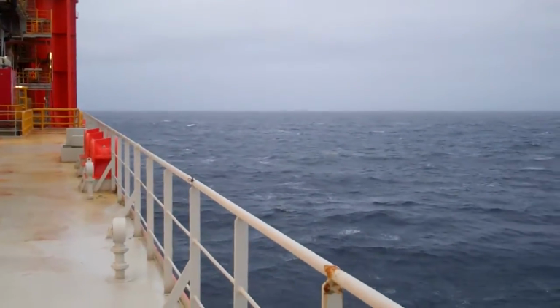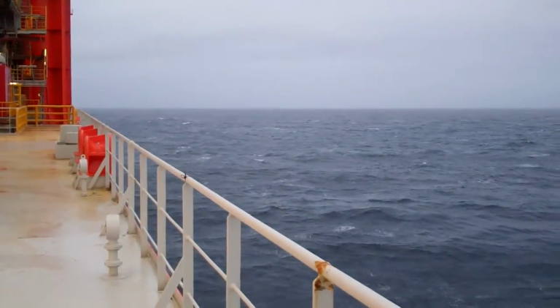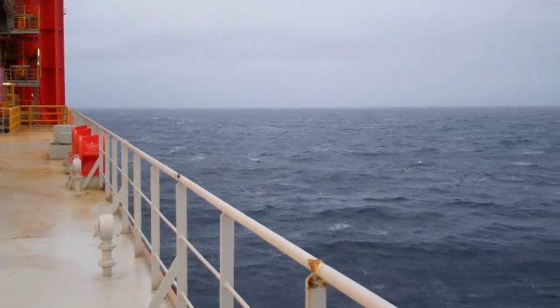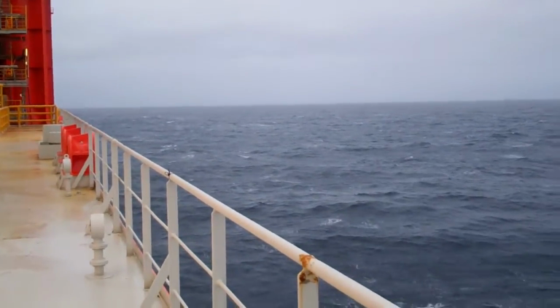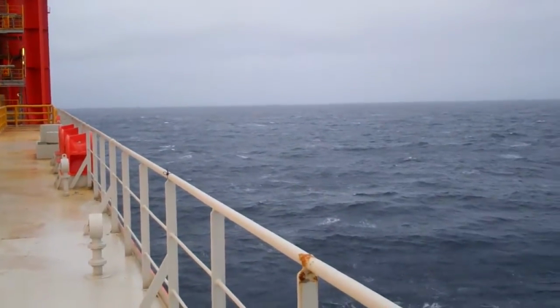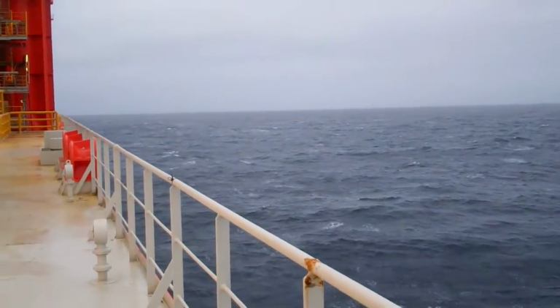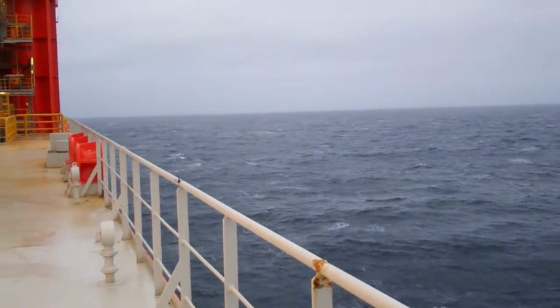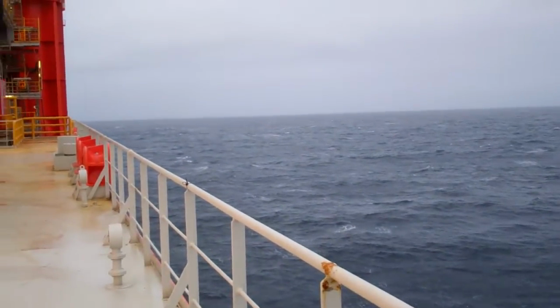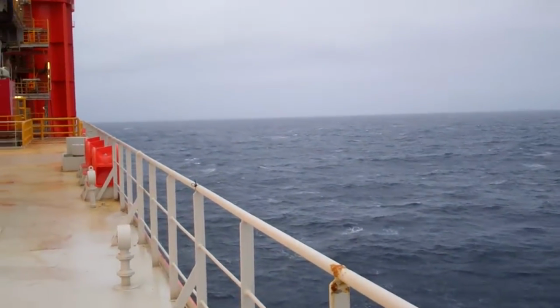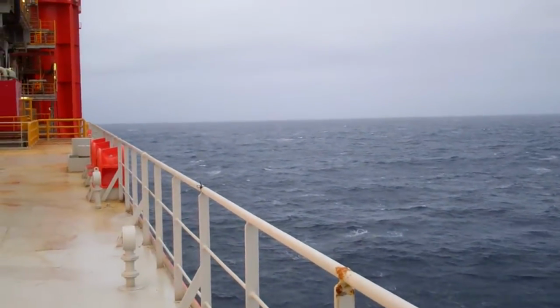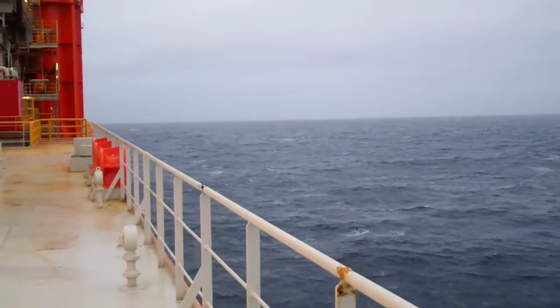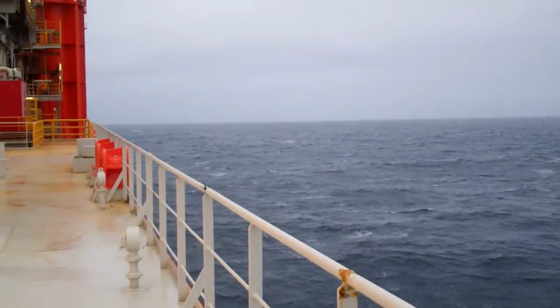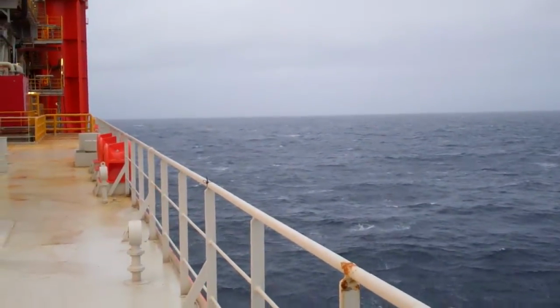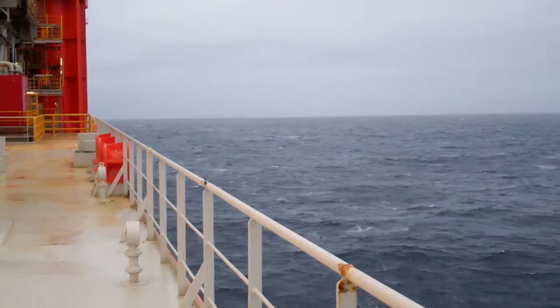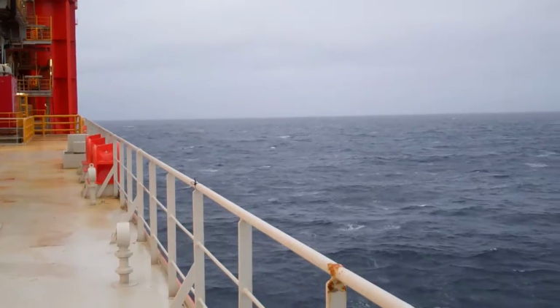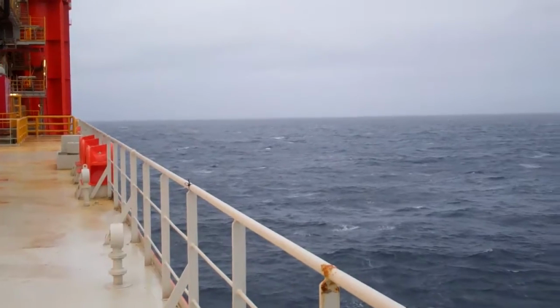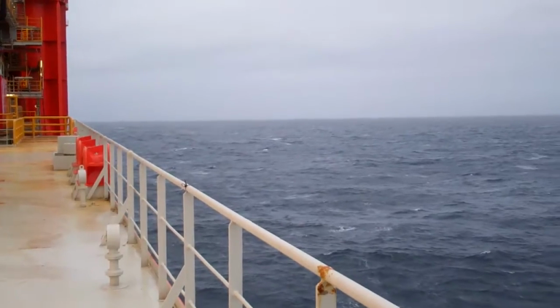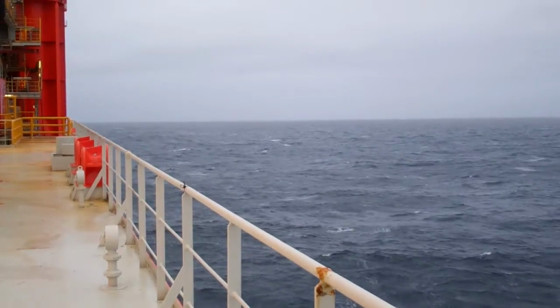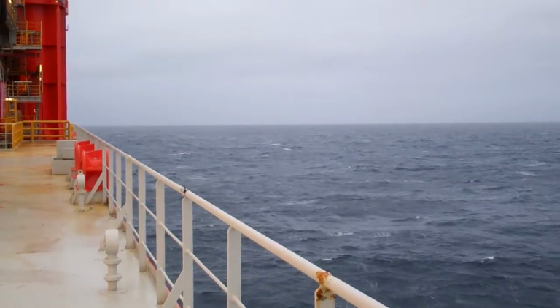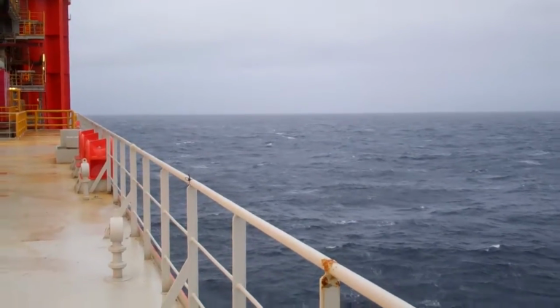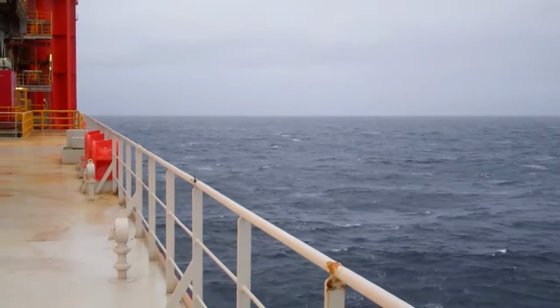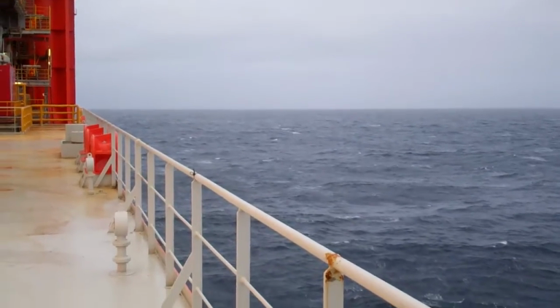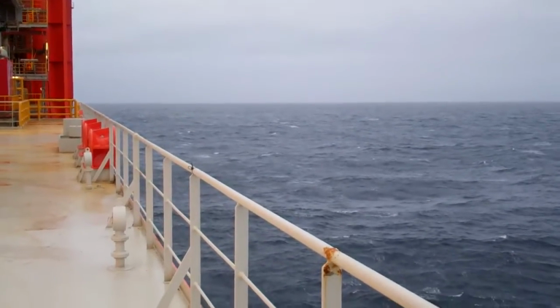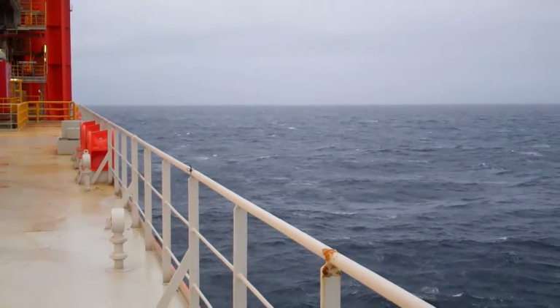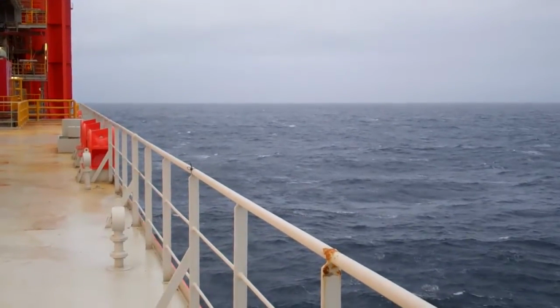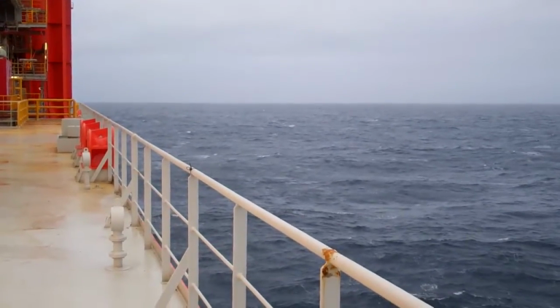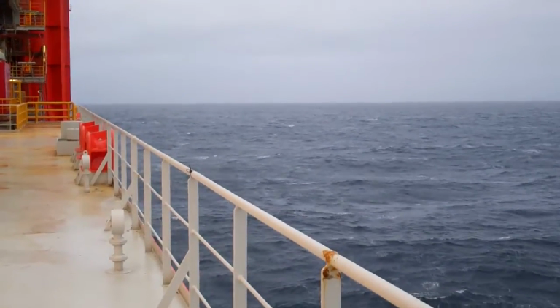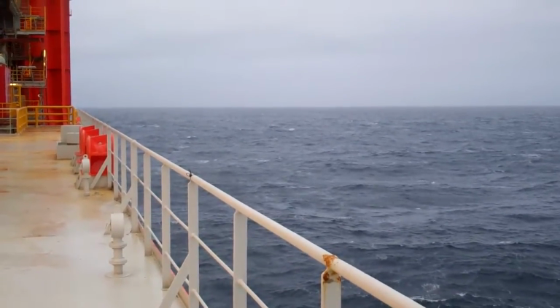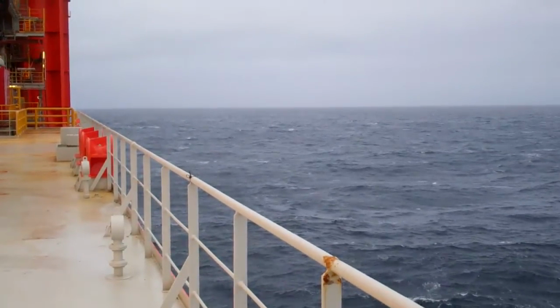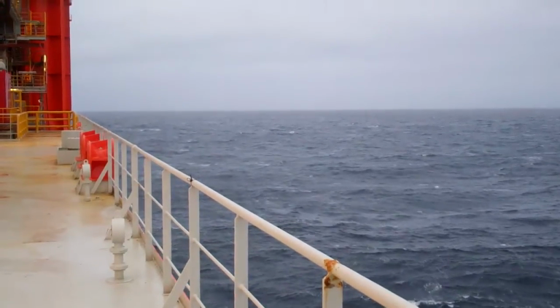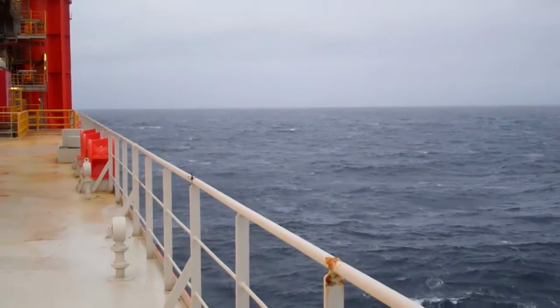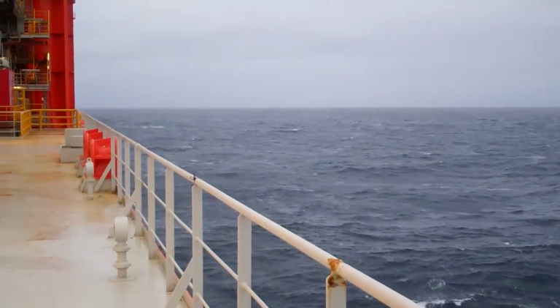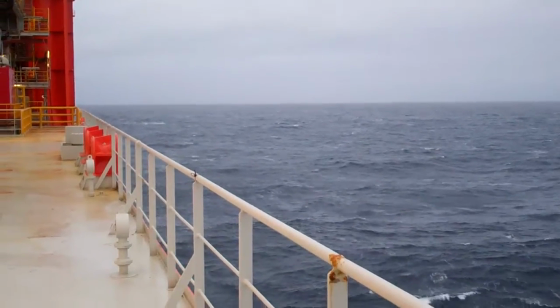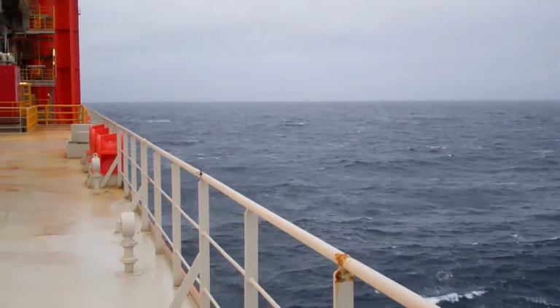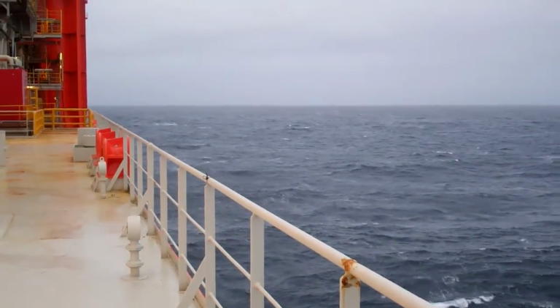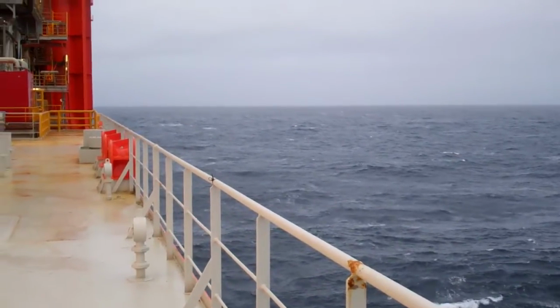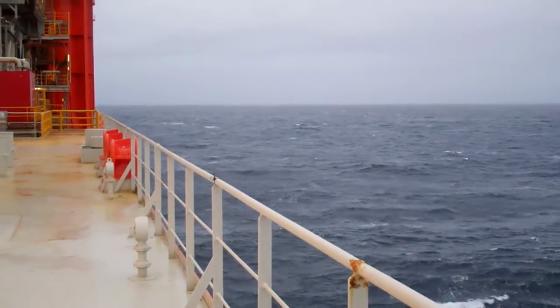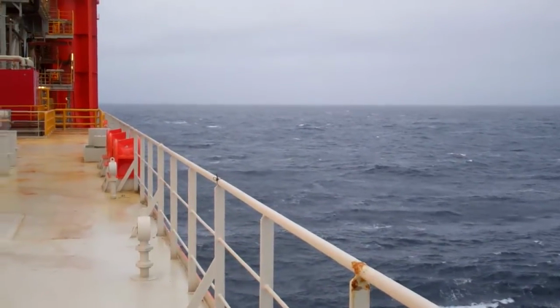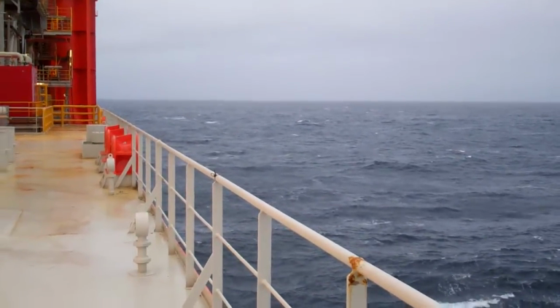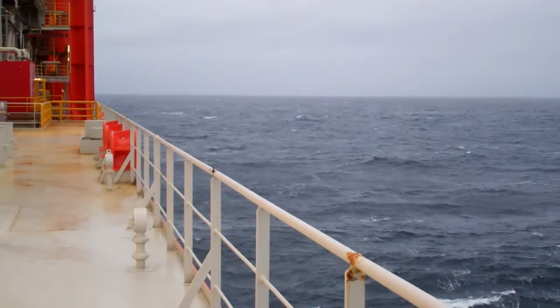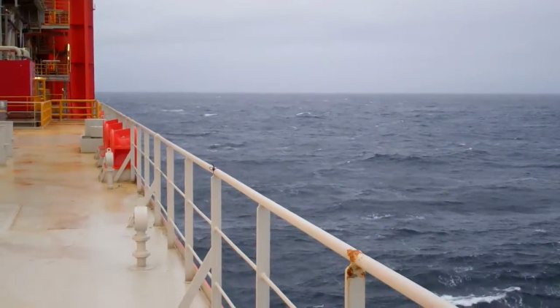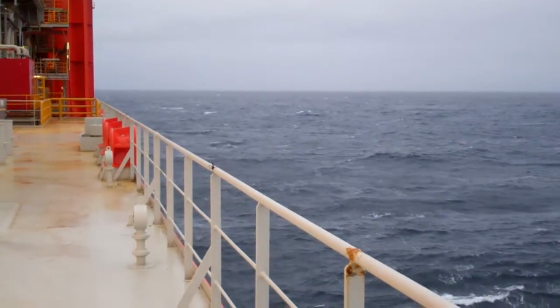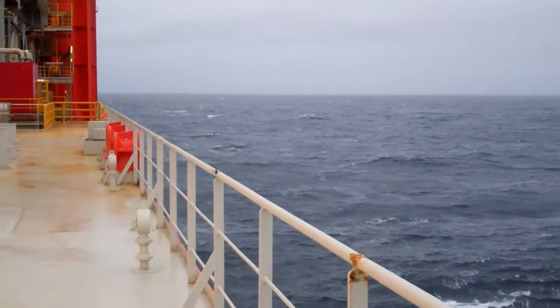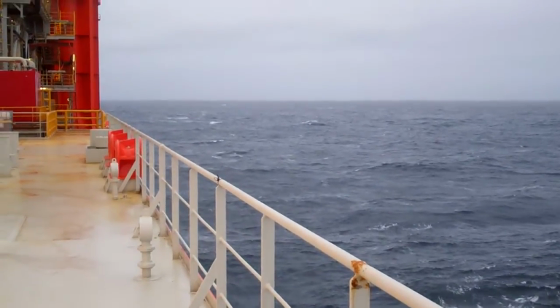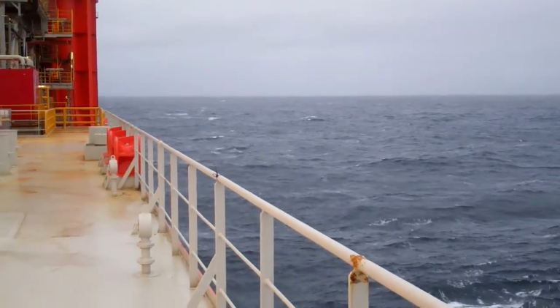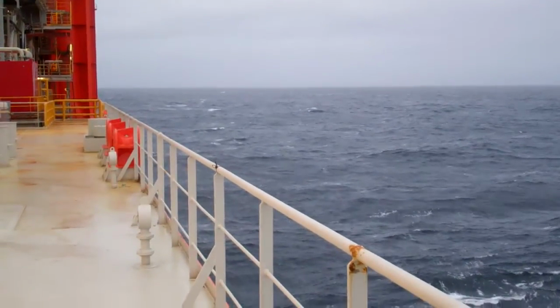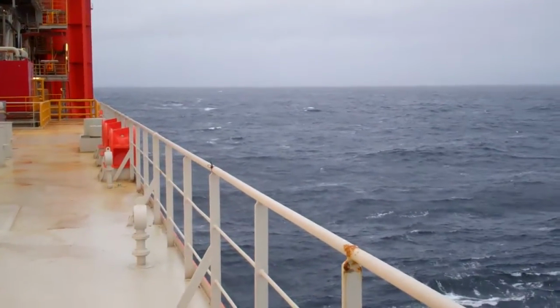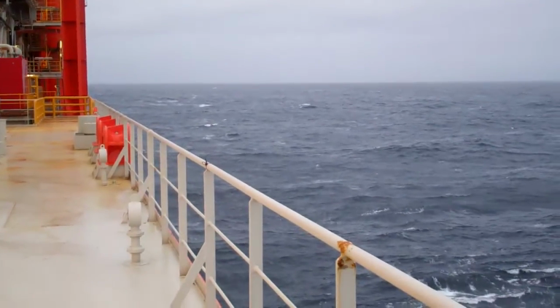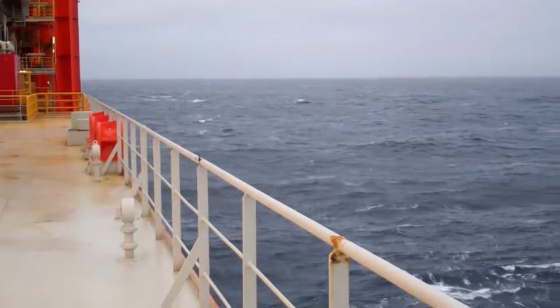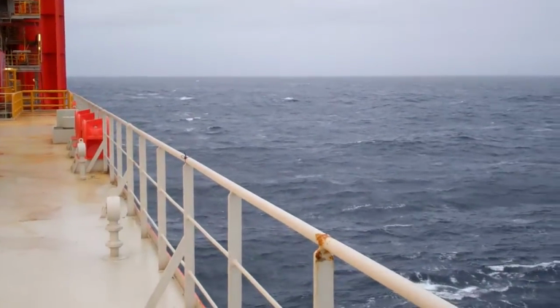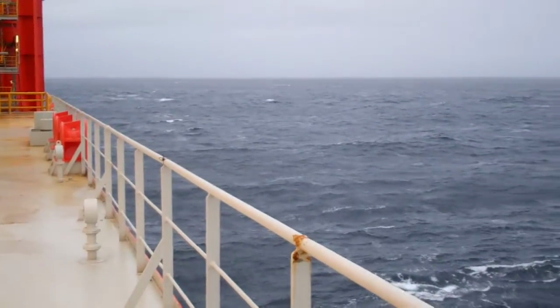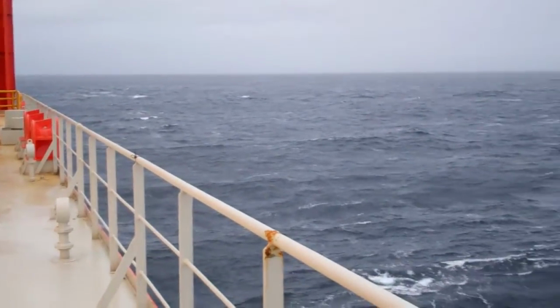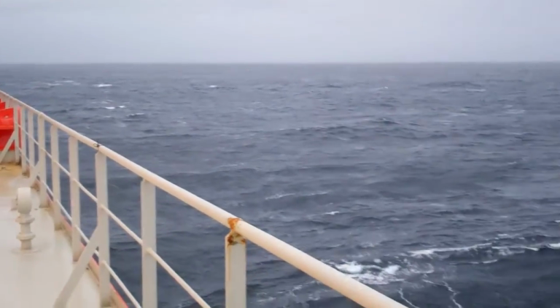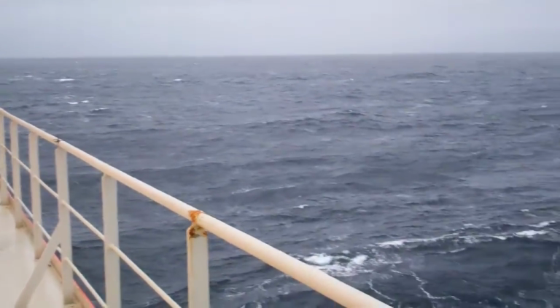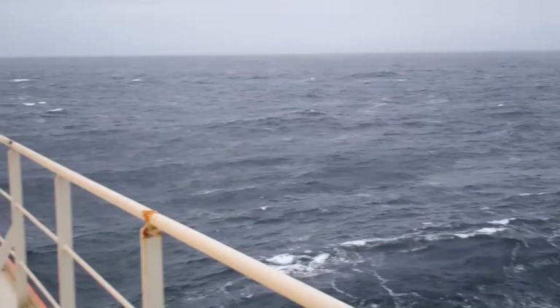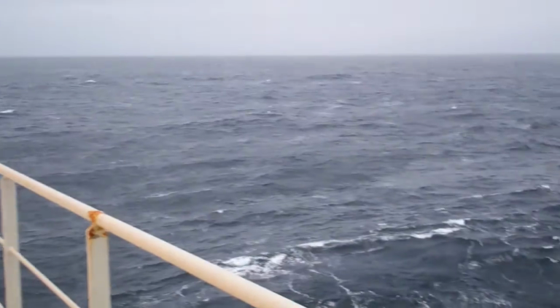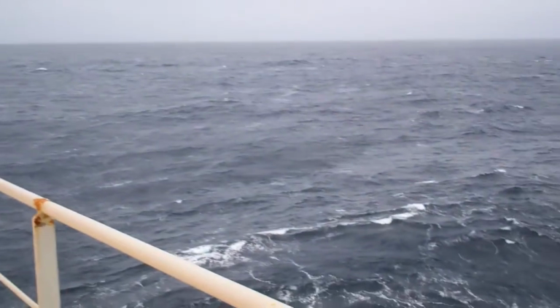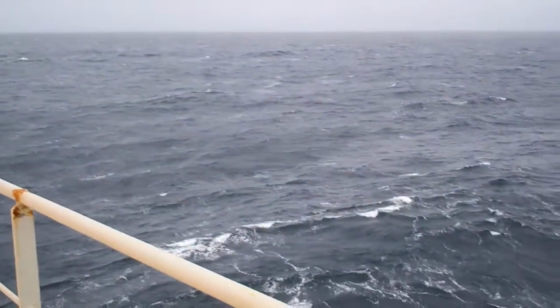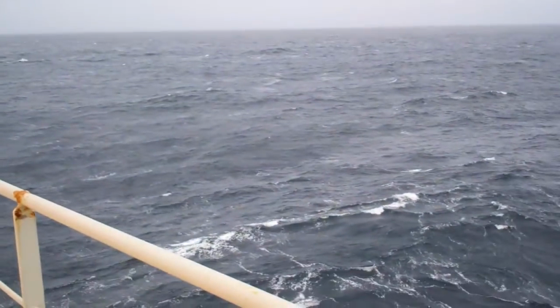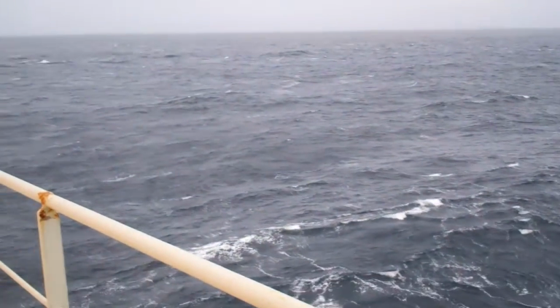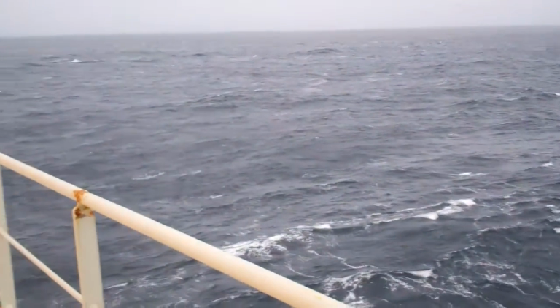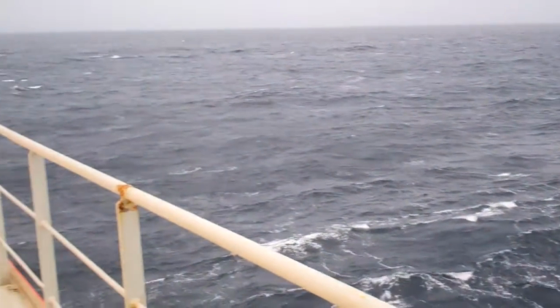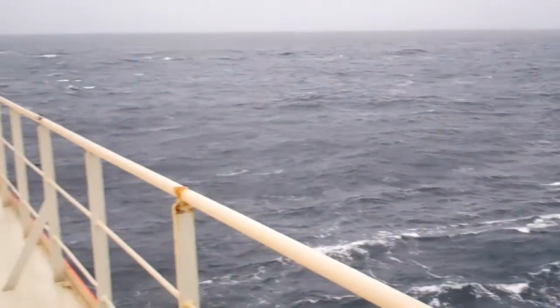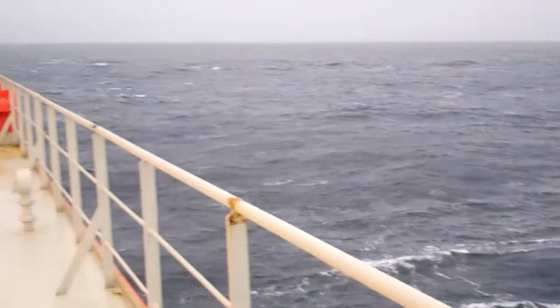So here we are by the starboard stern quarter of the ship, almost at the very end.